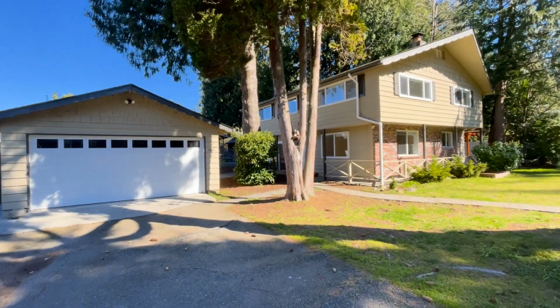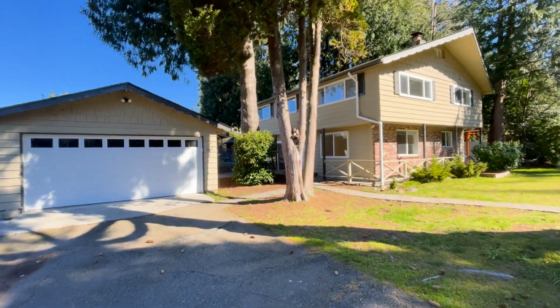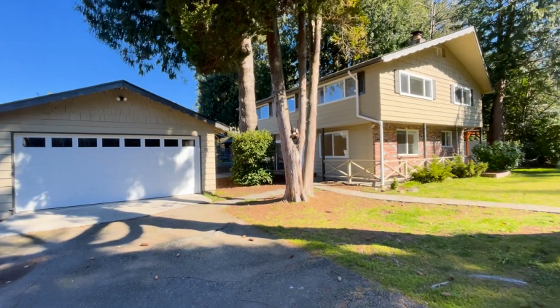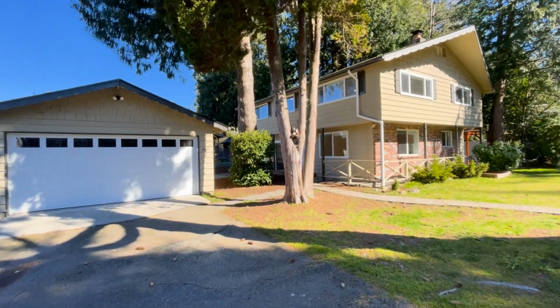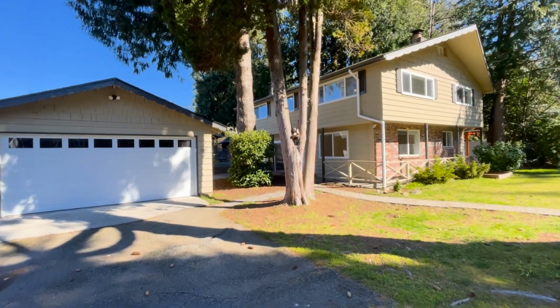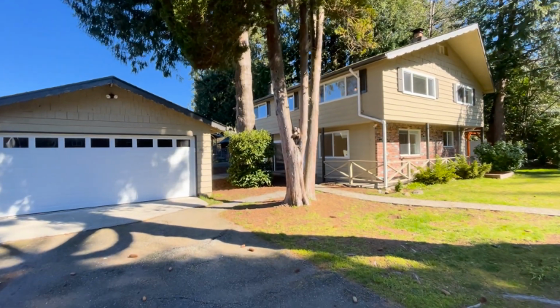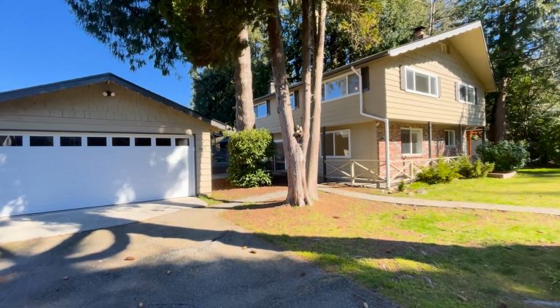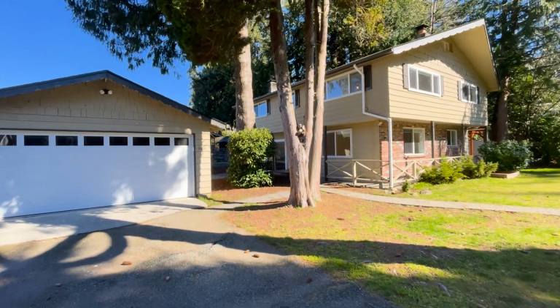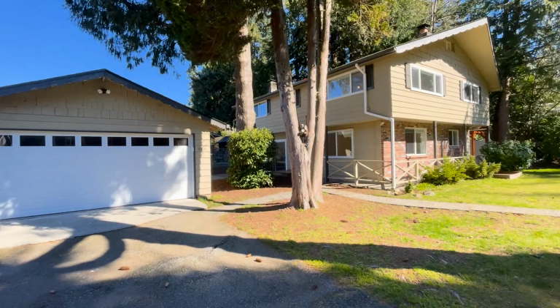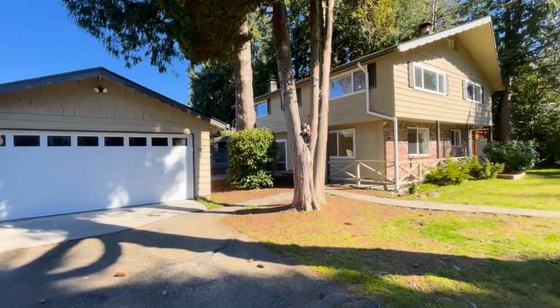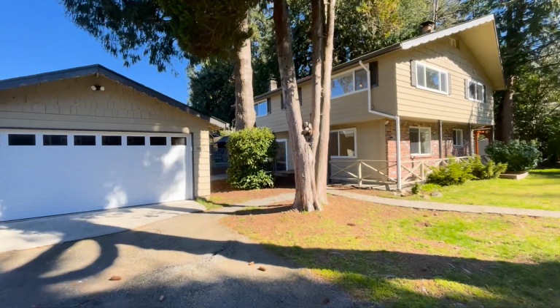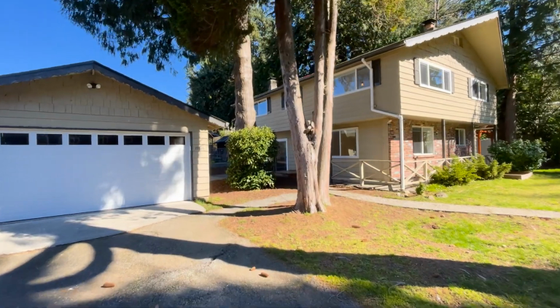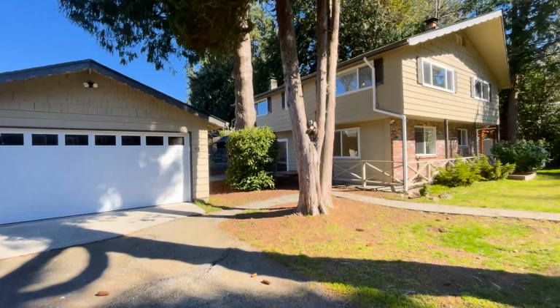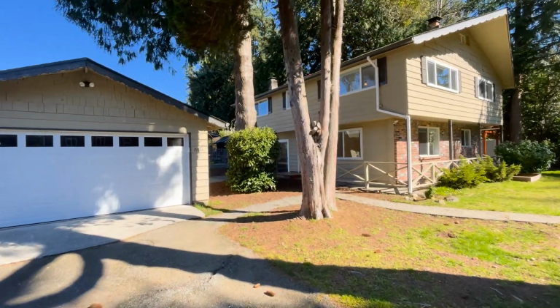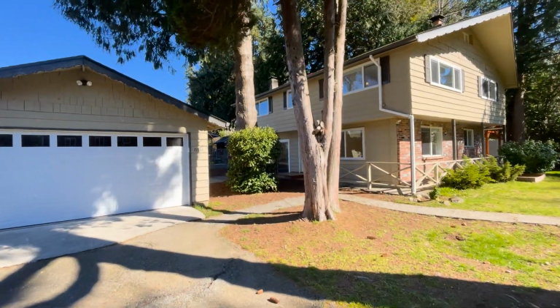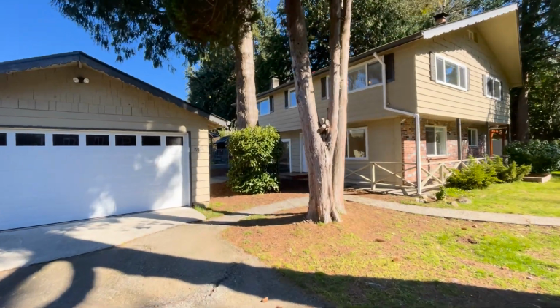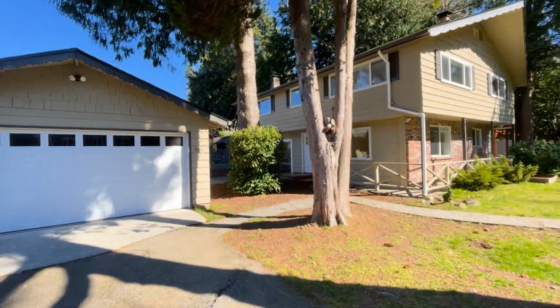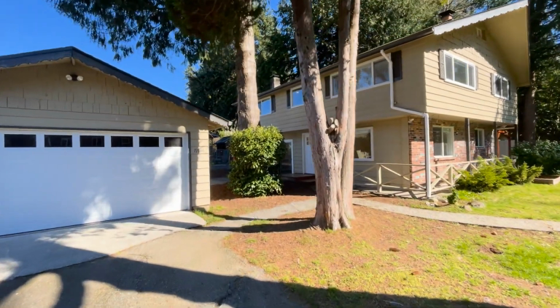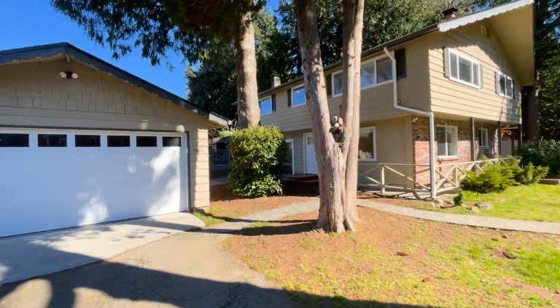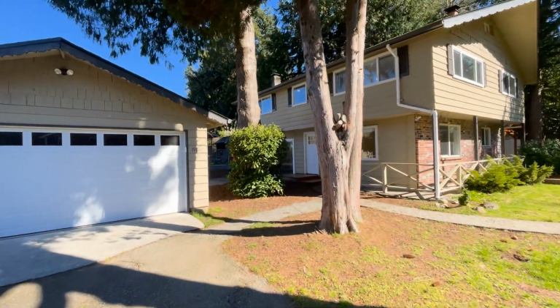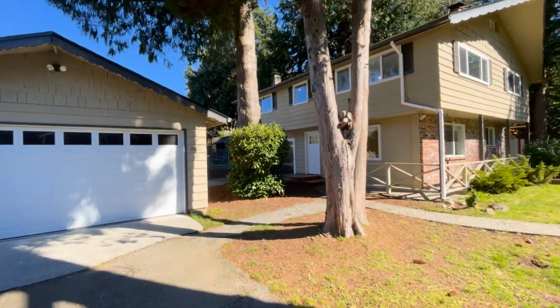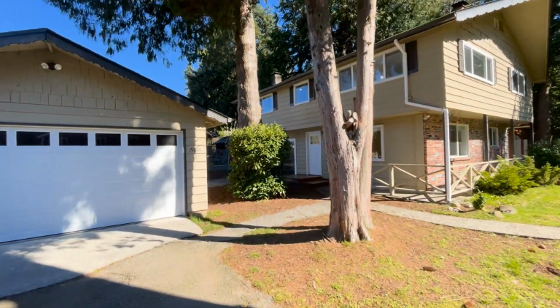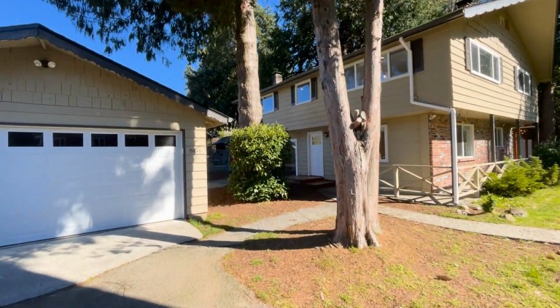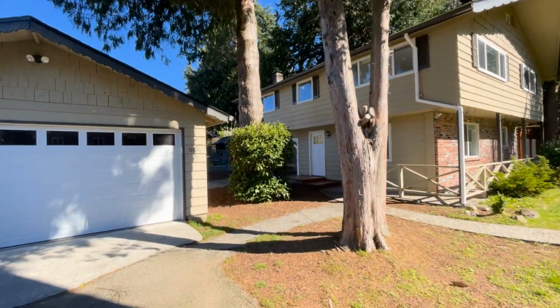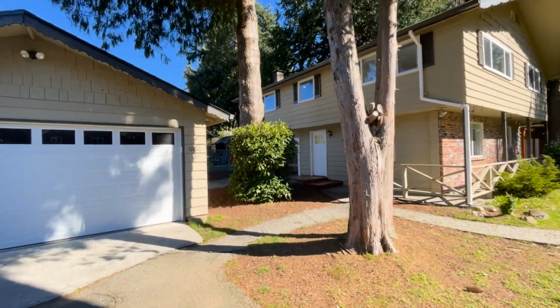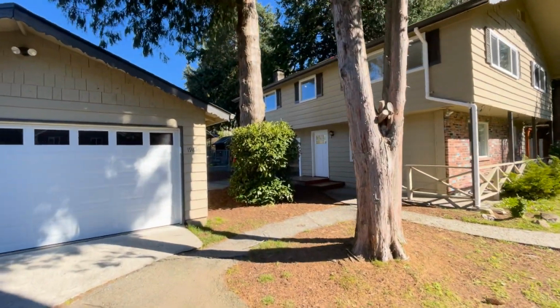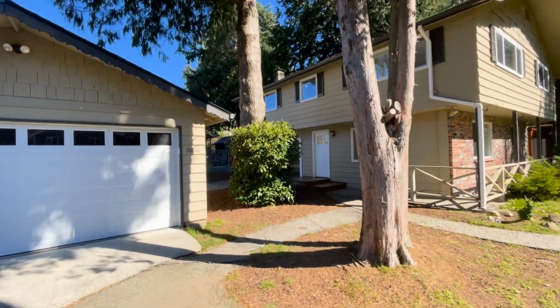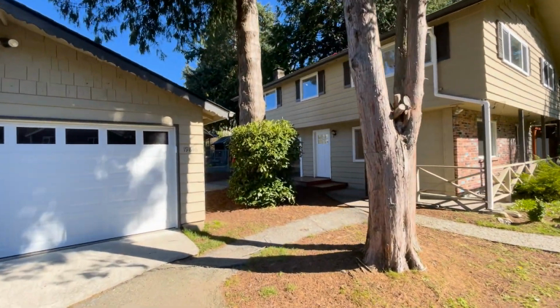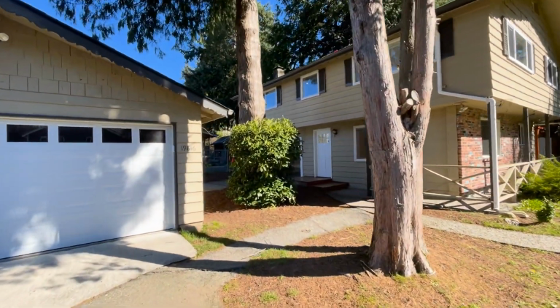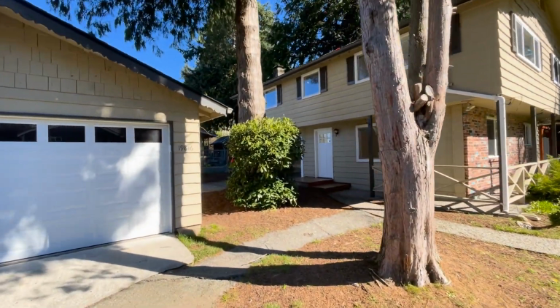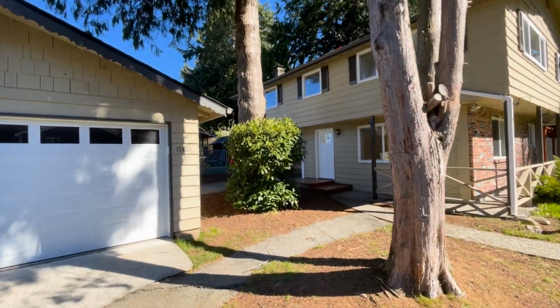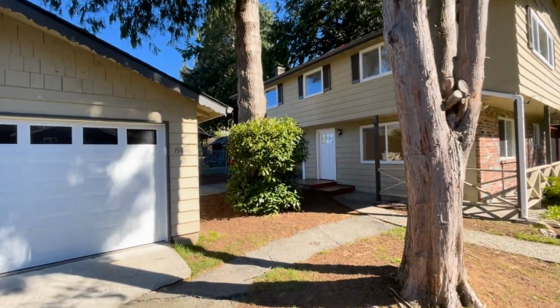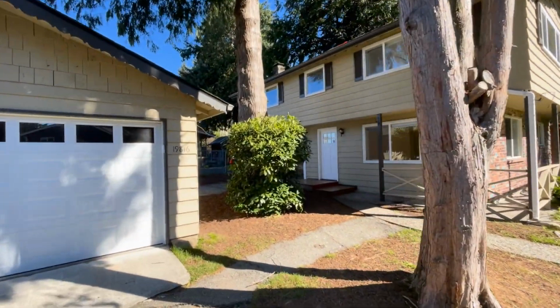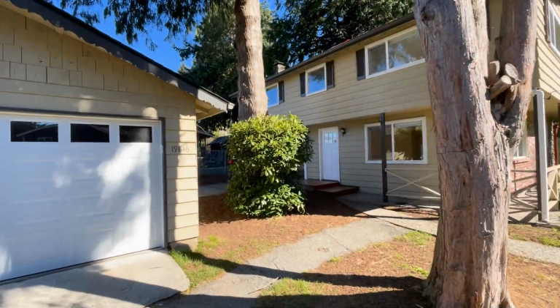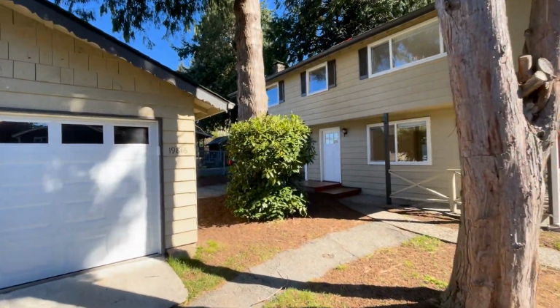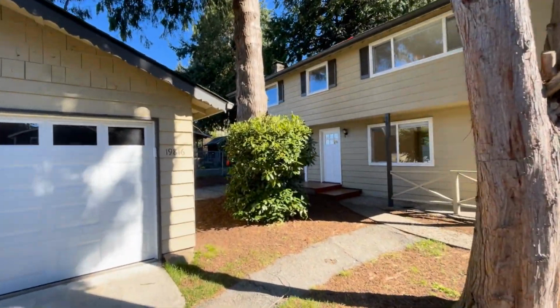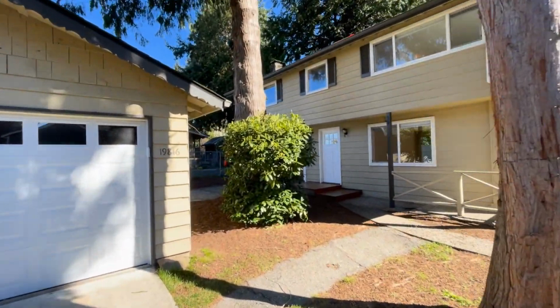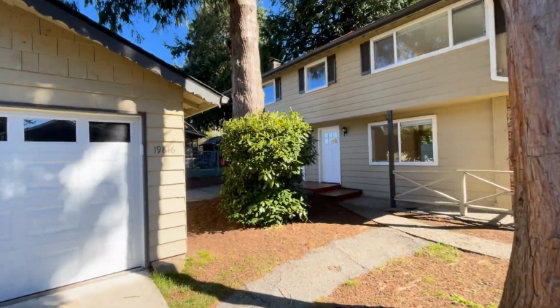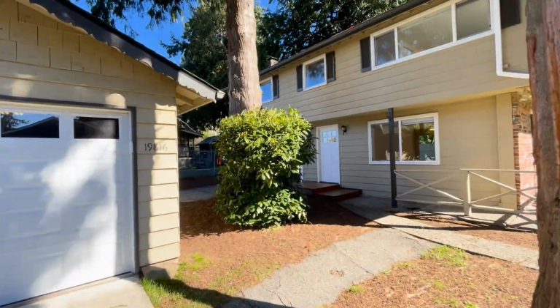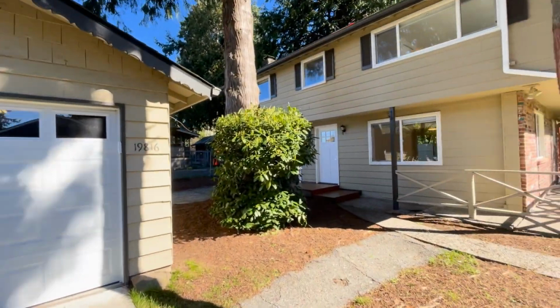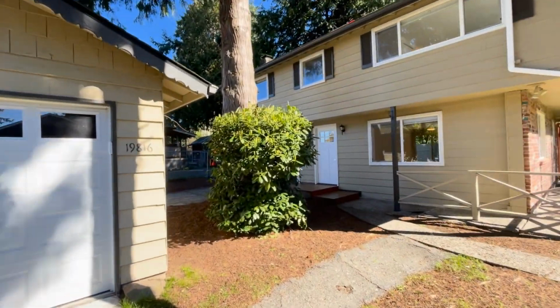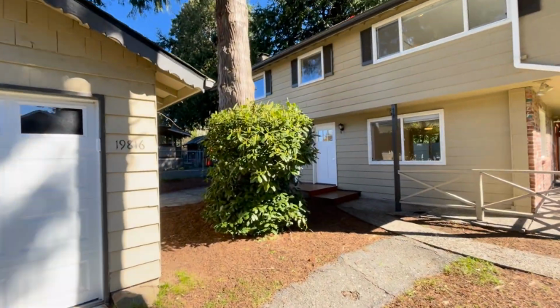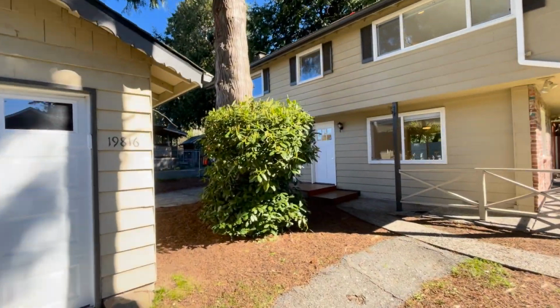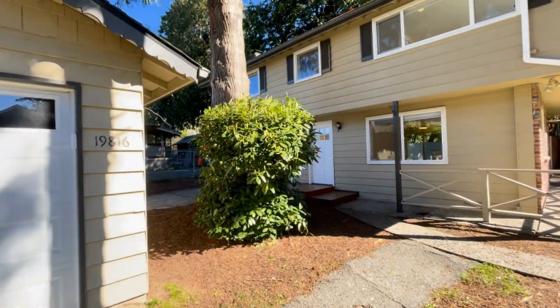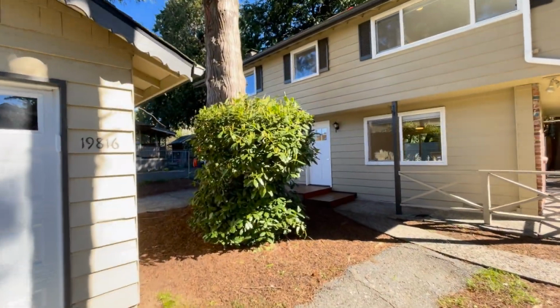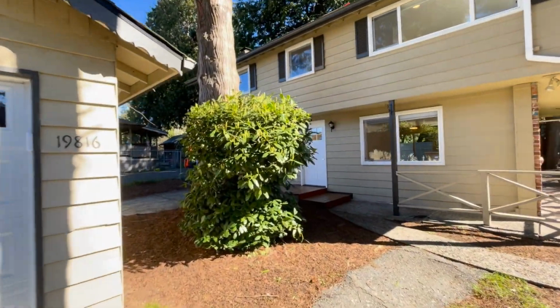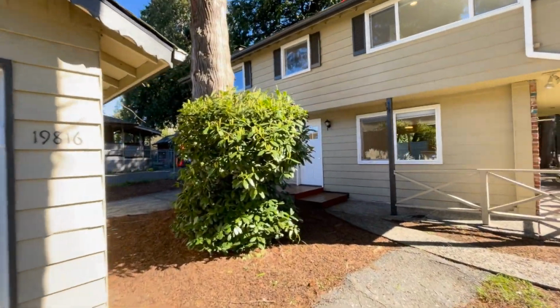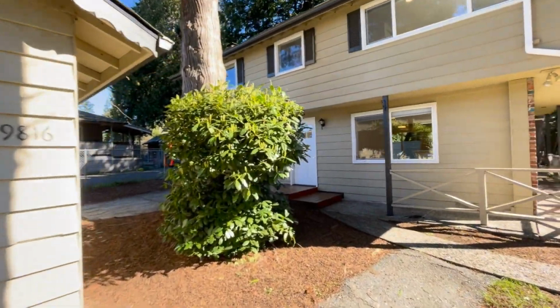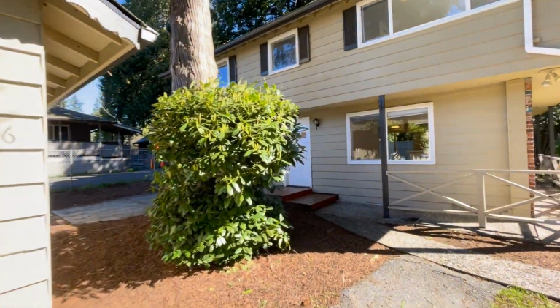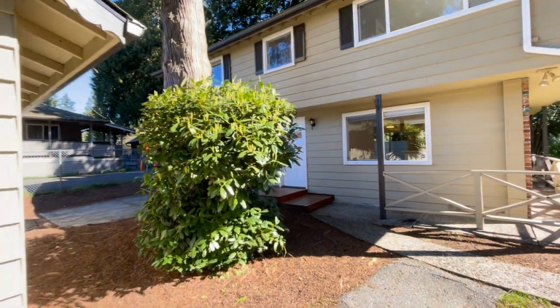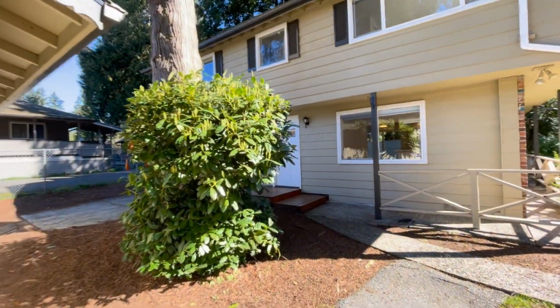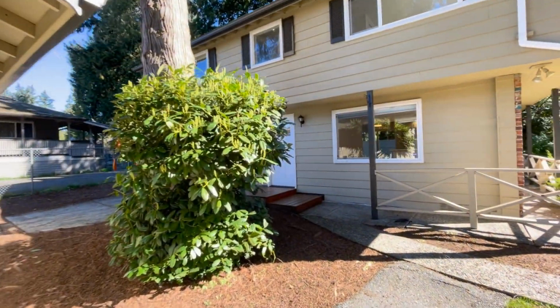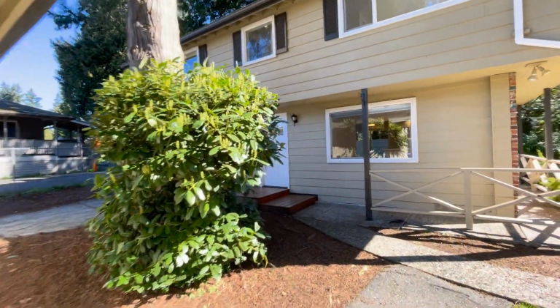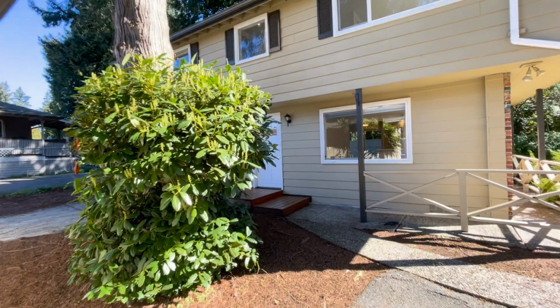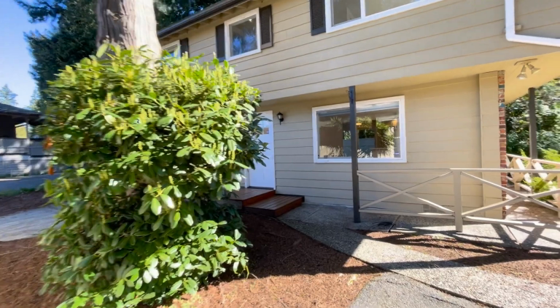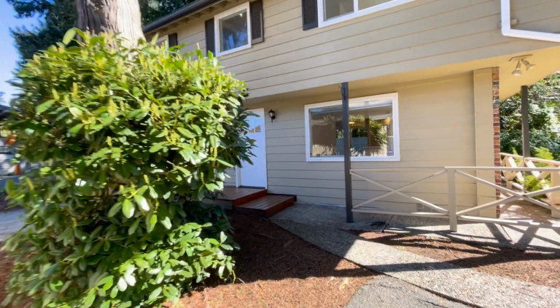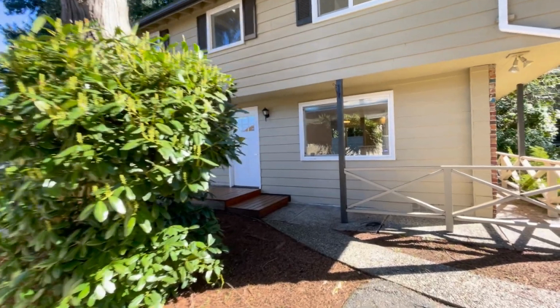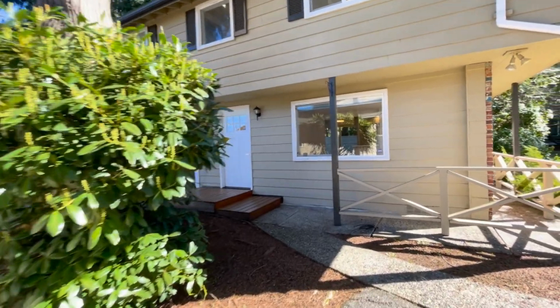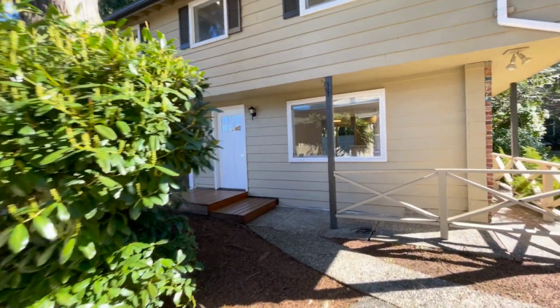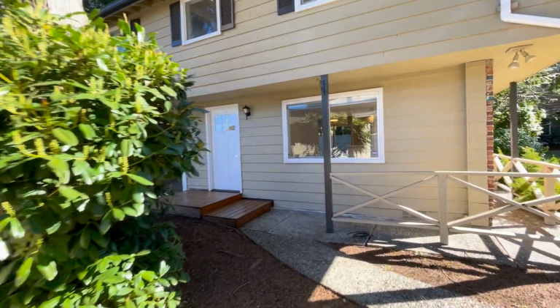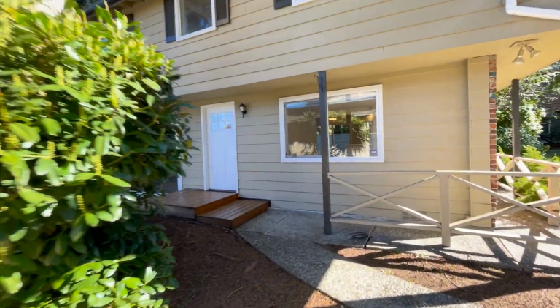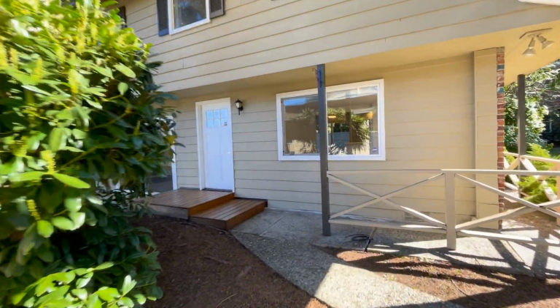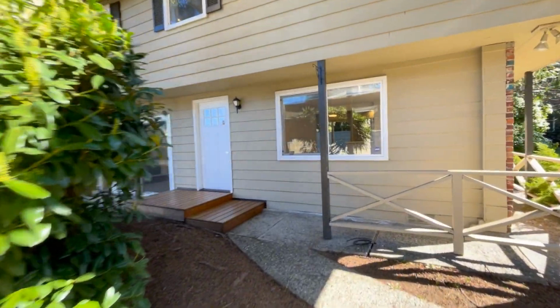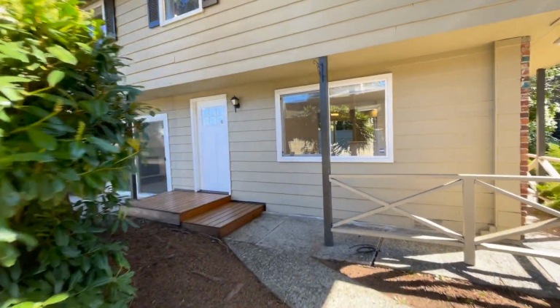19816 in Shoreline. This is a four-bedroom, three-bathroom. Let's go in and check it out.